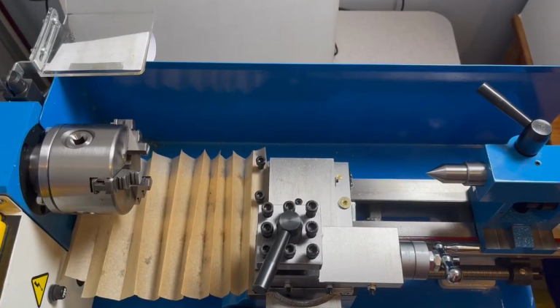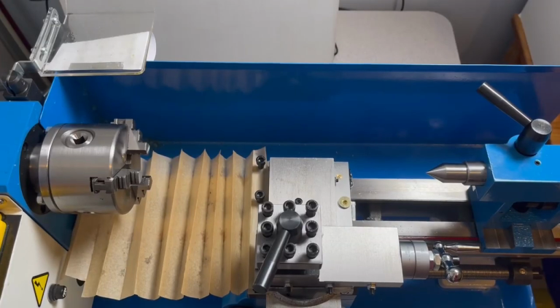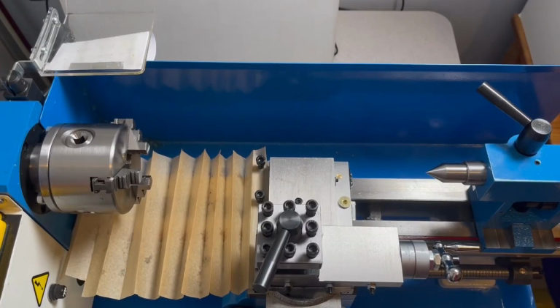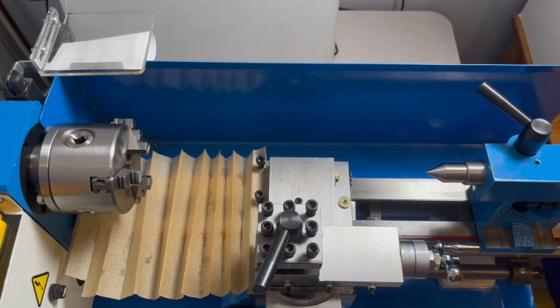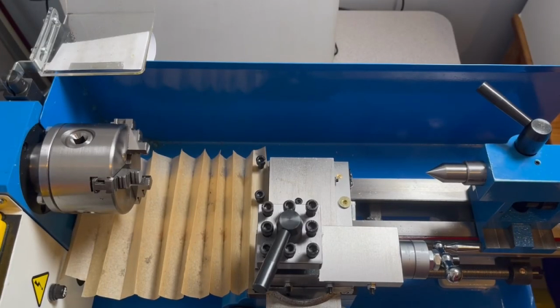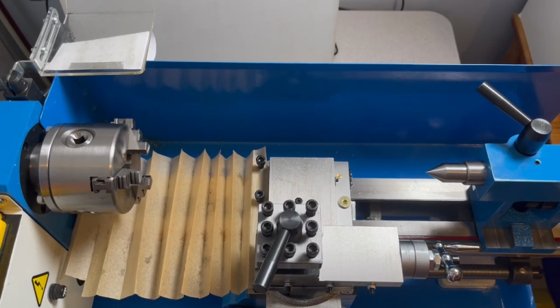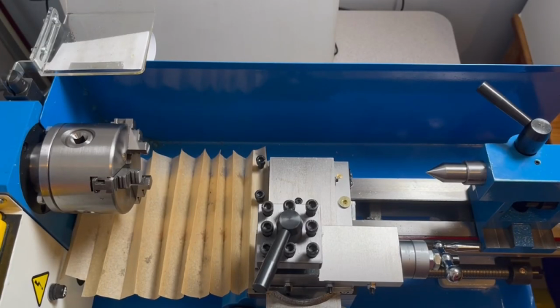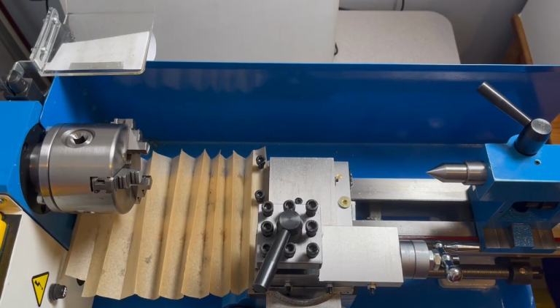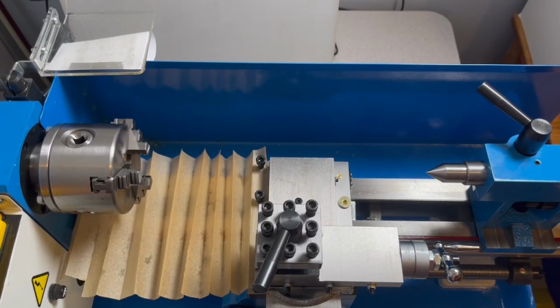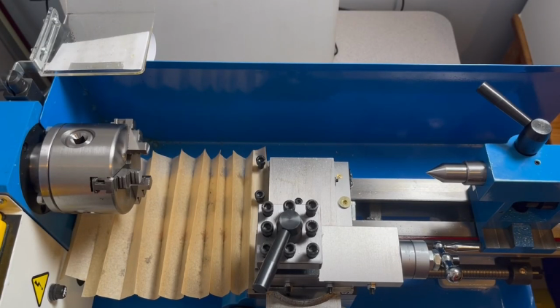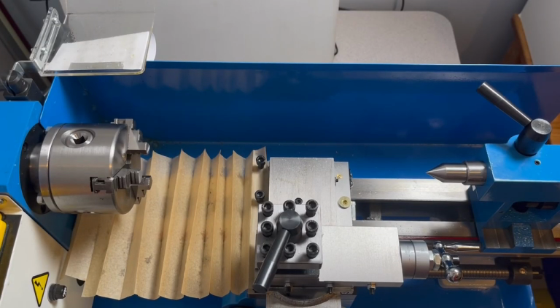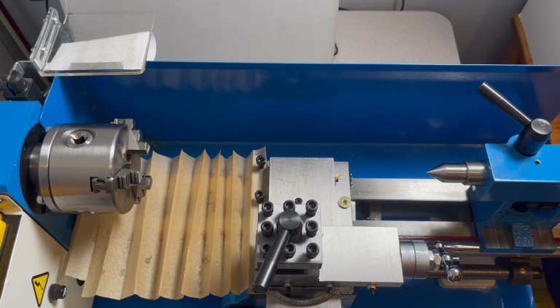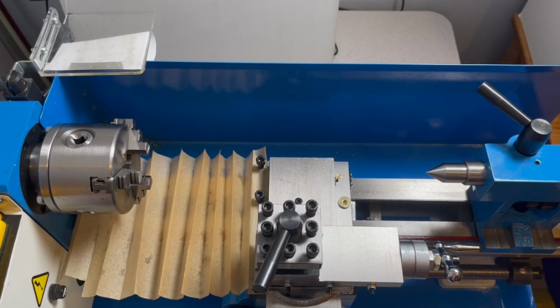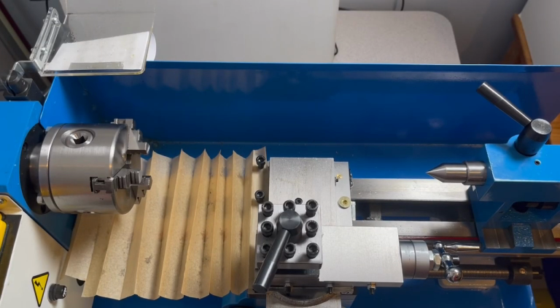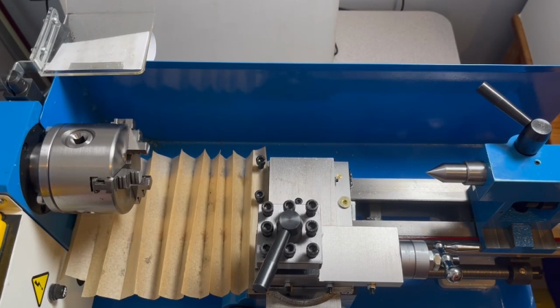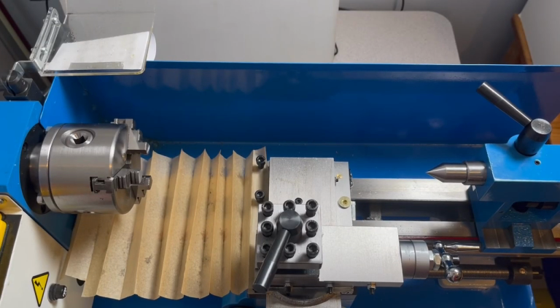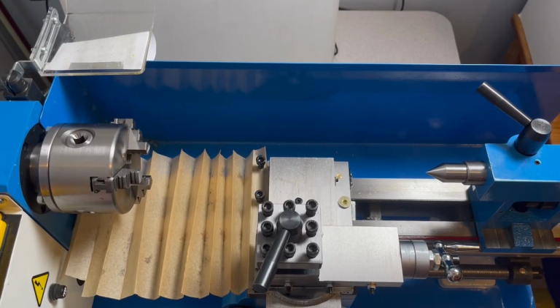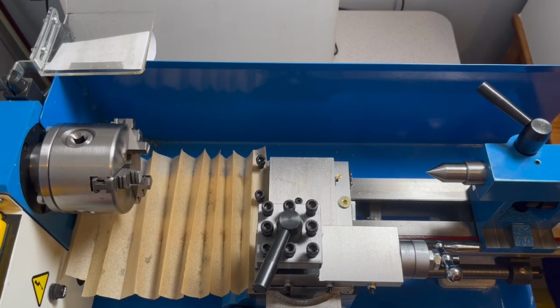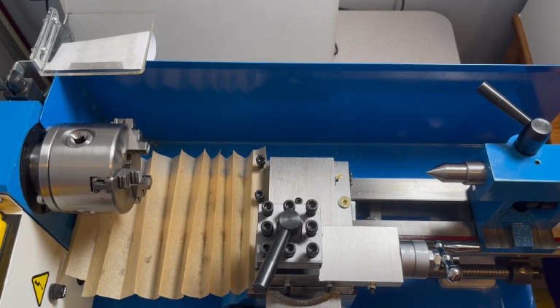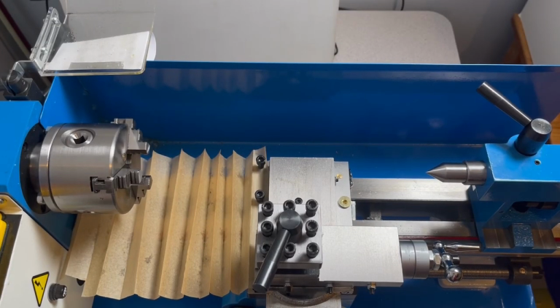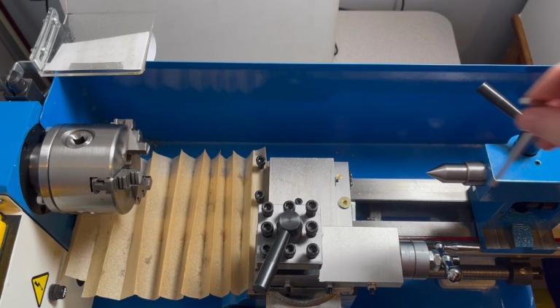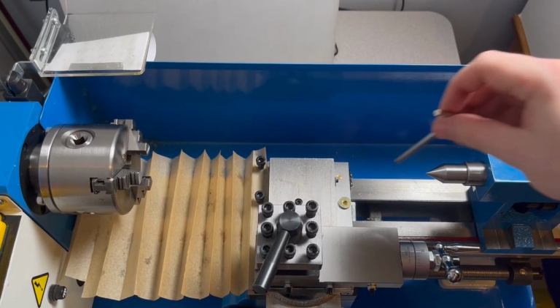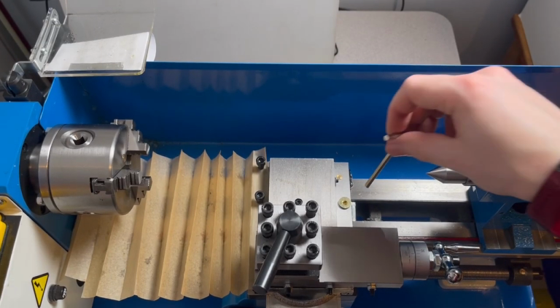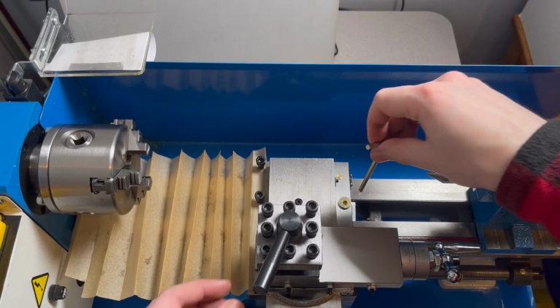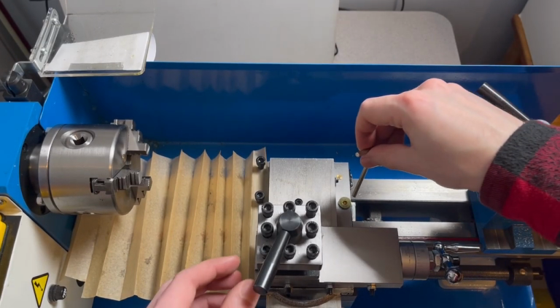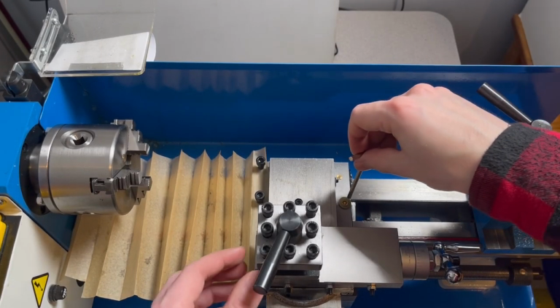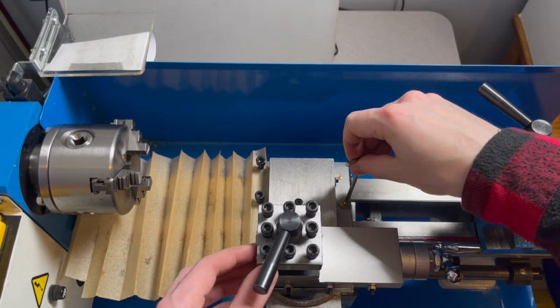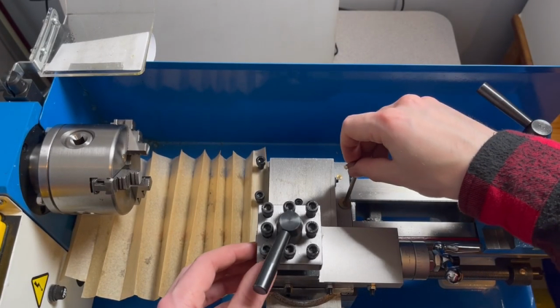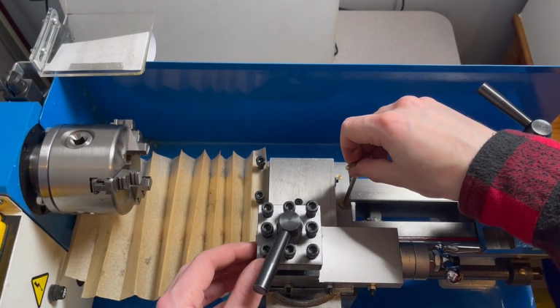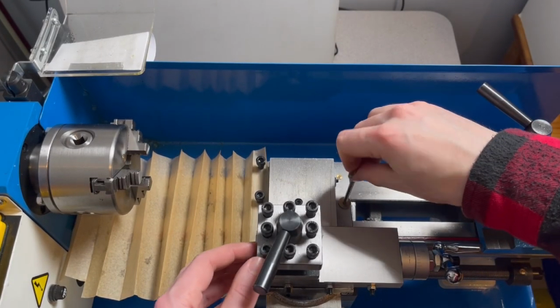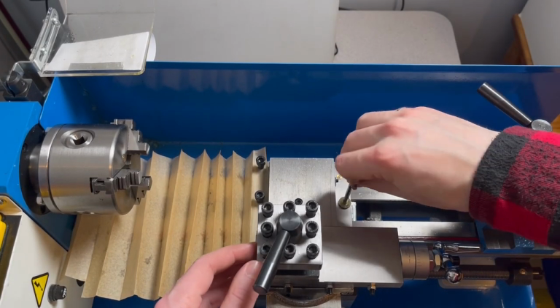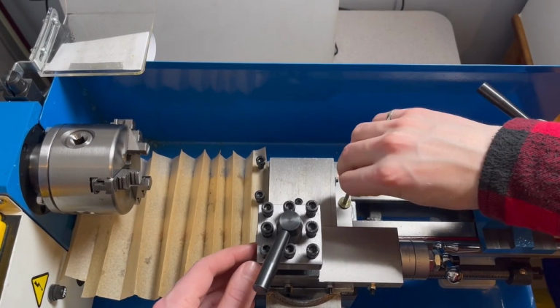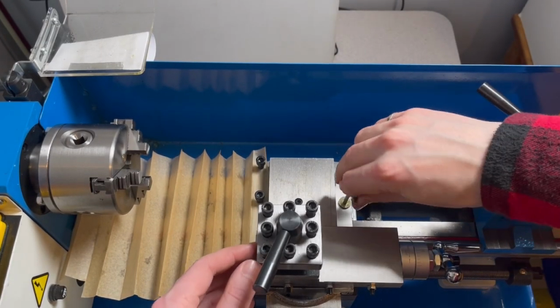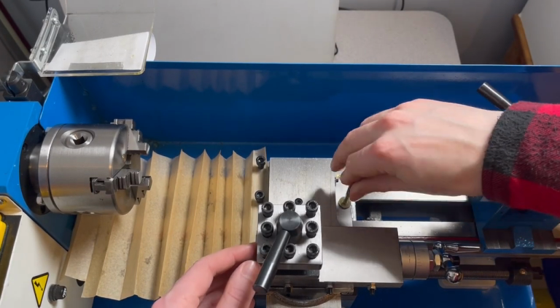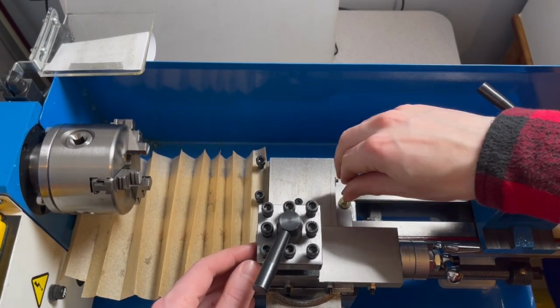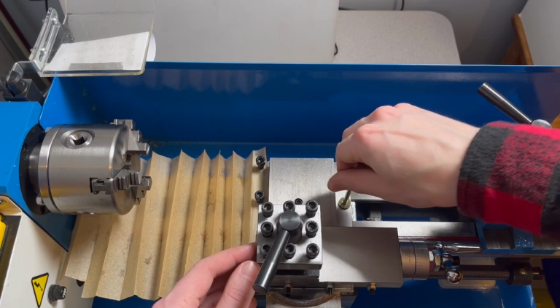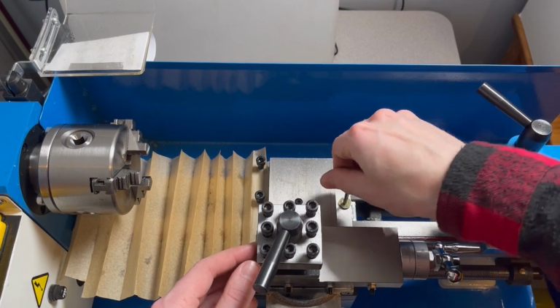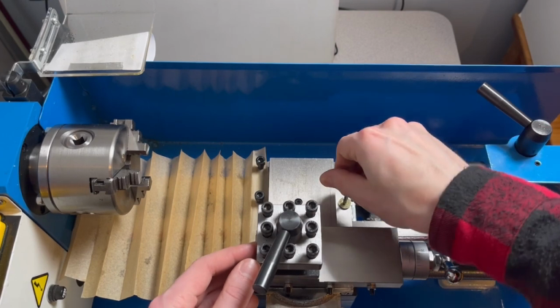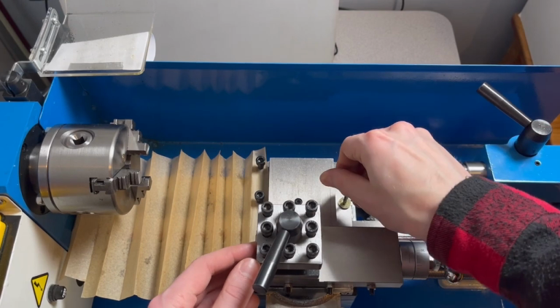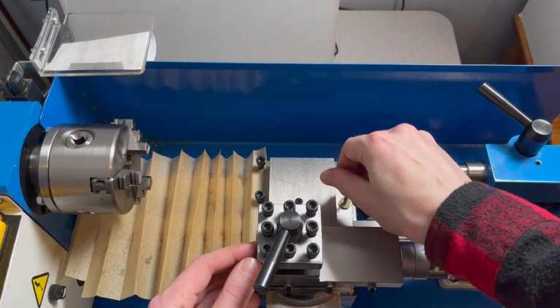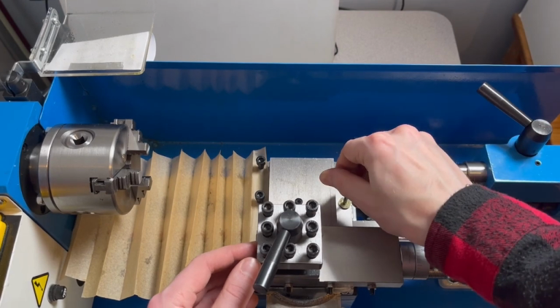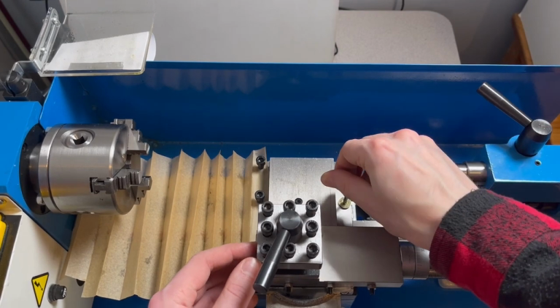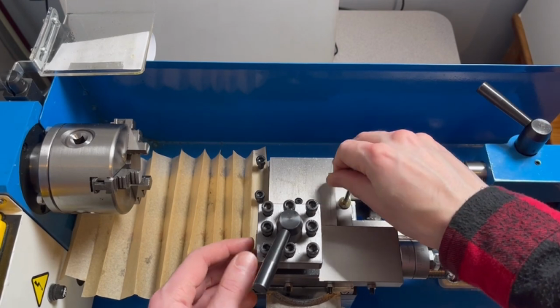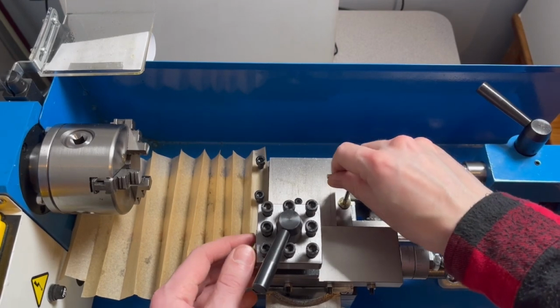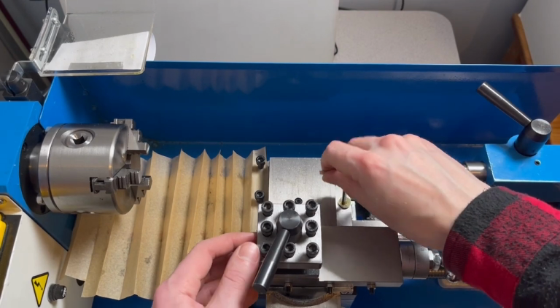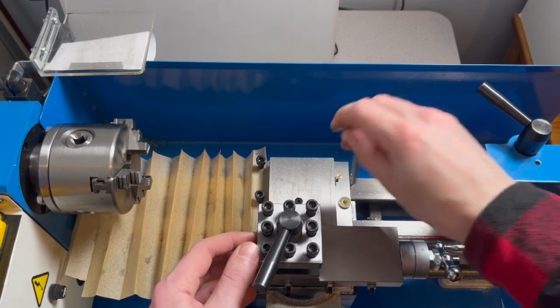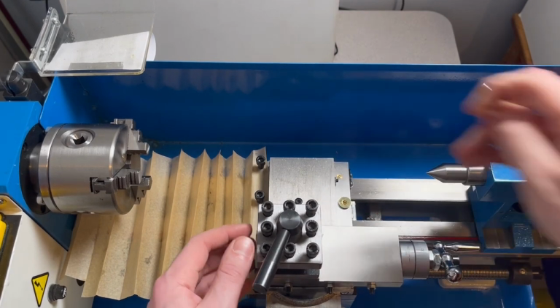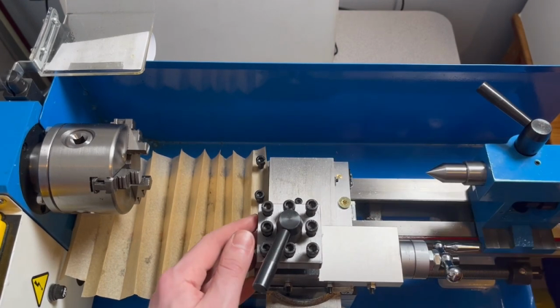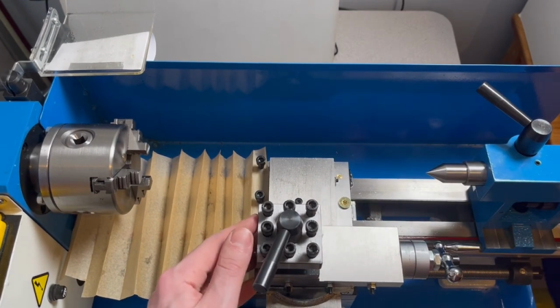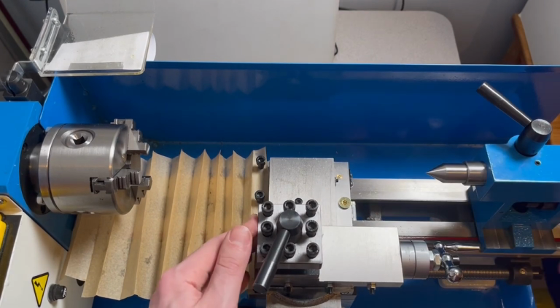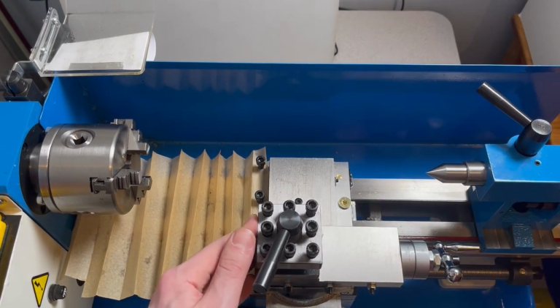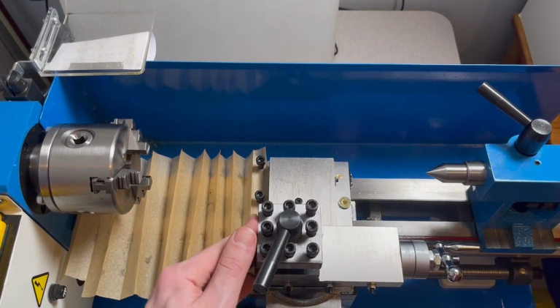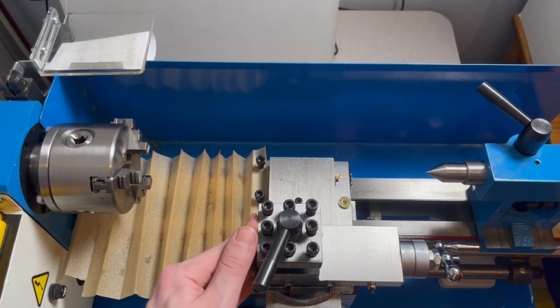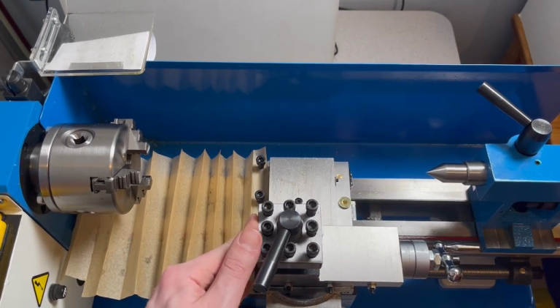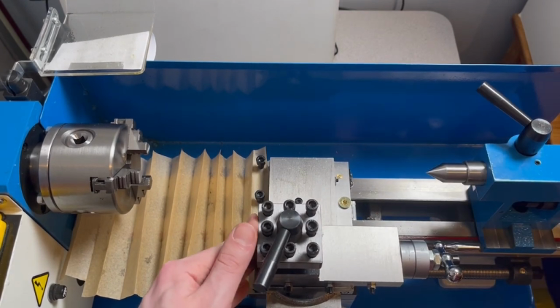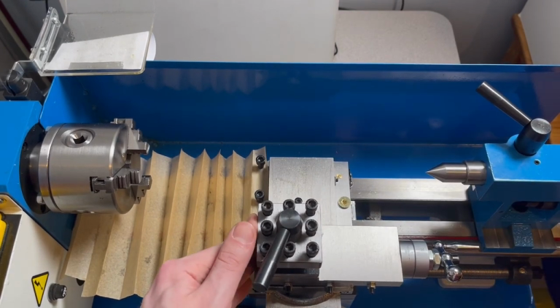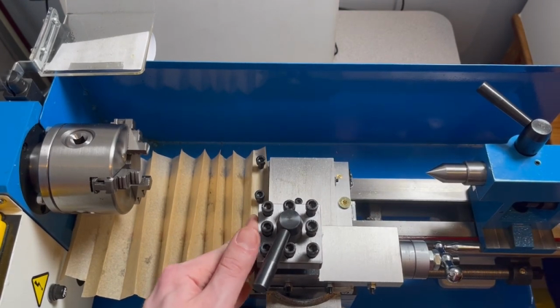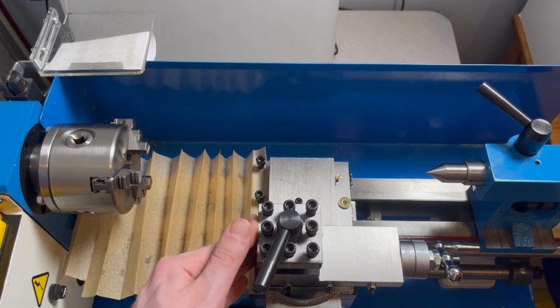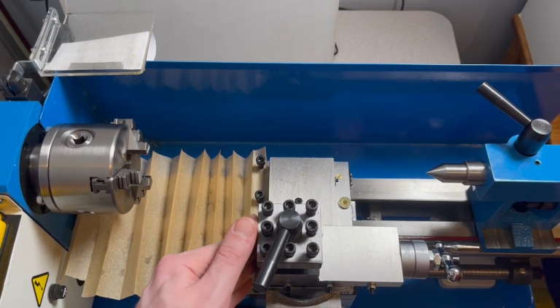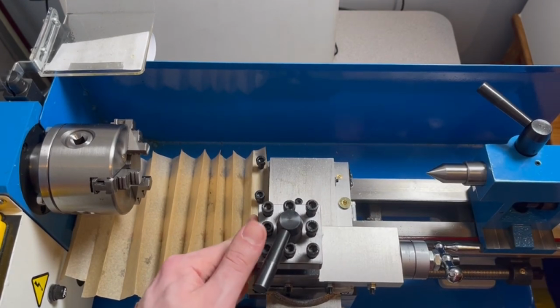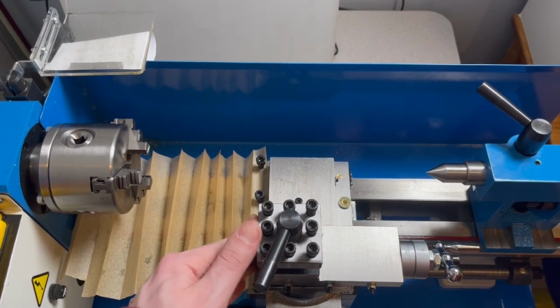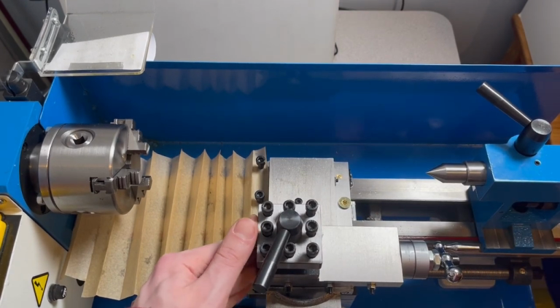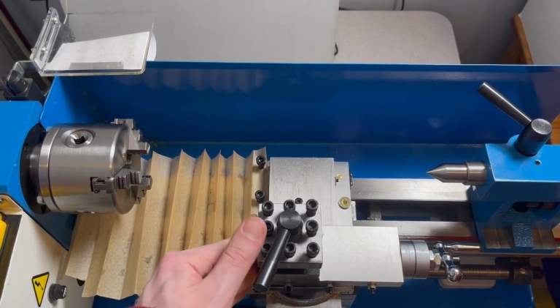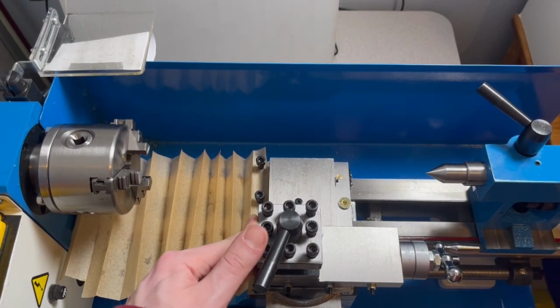I've got everything reassembled and when I tighten the locking bolt, the carriage is locked in place.